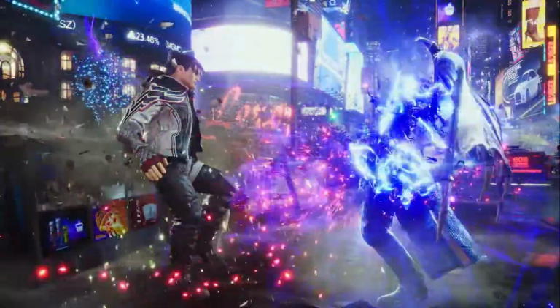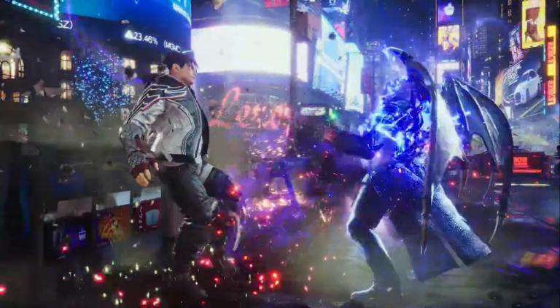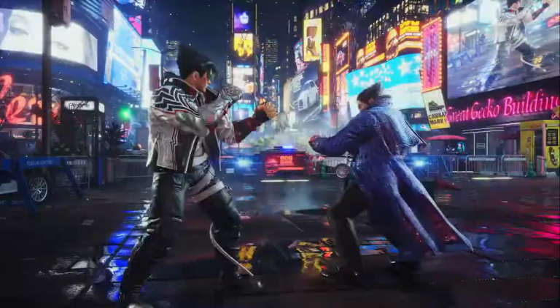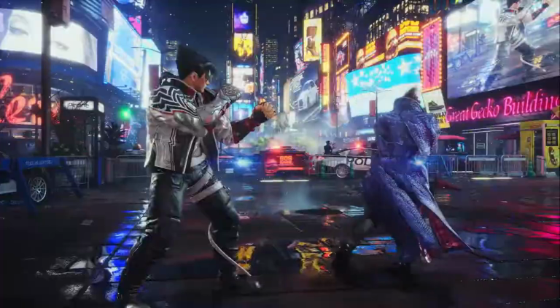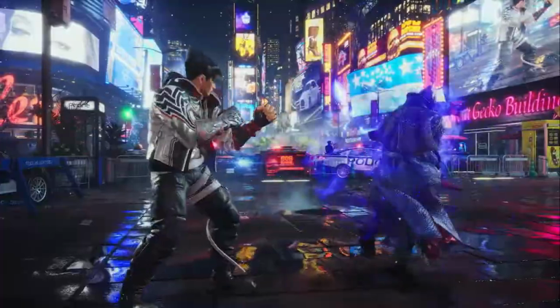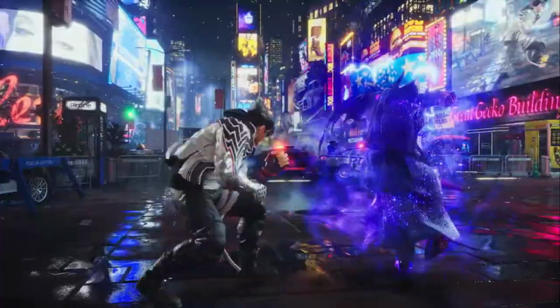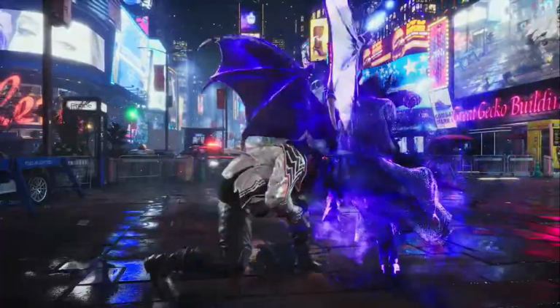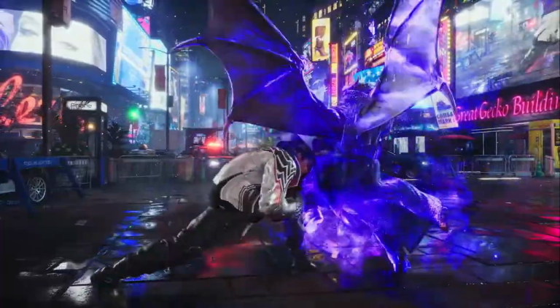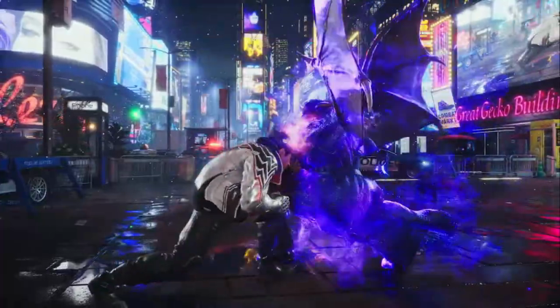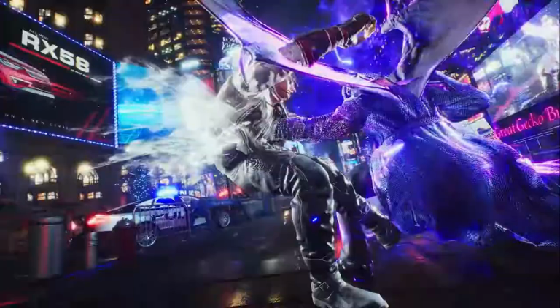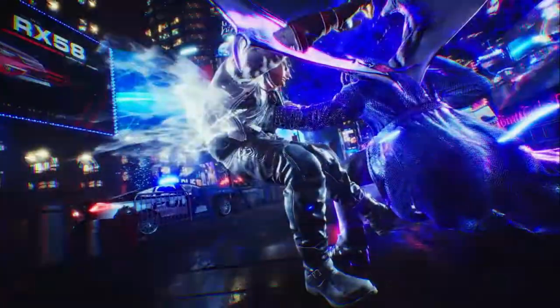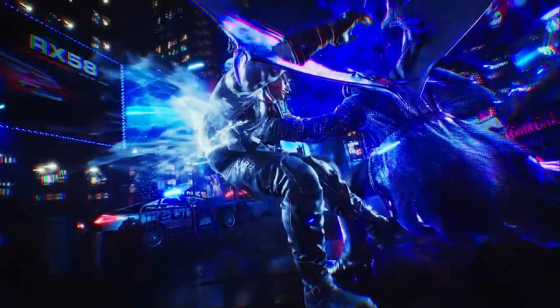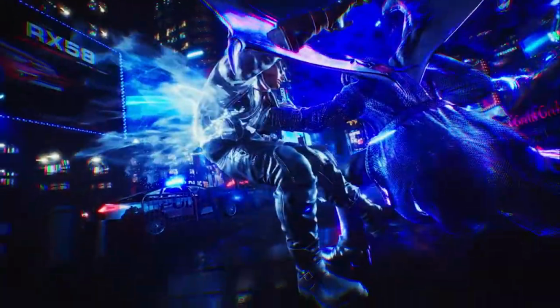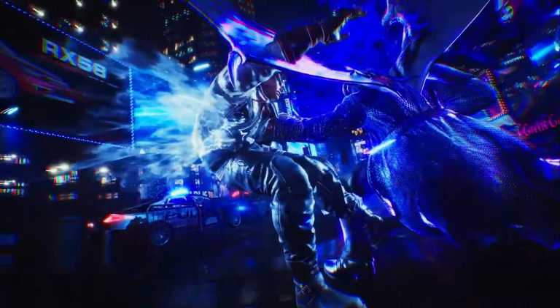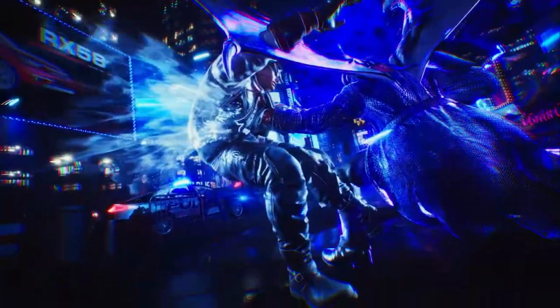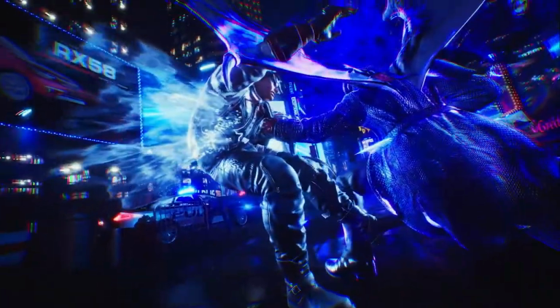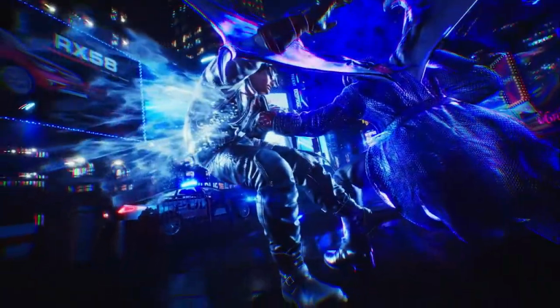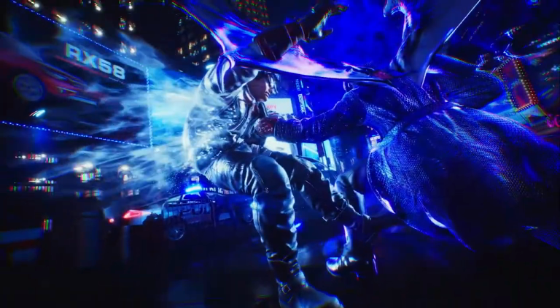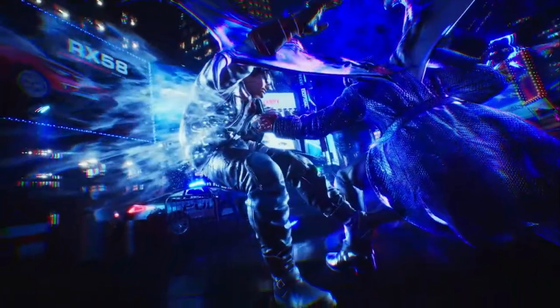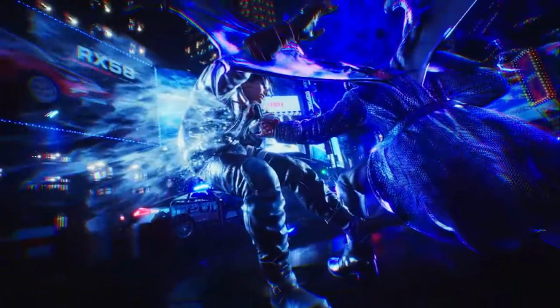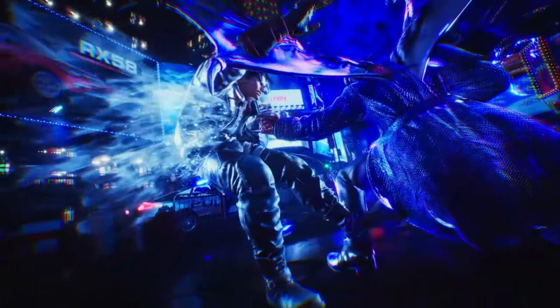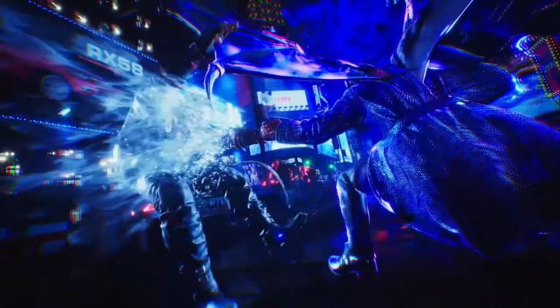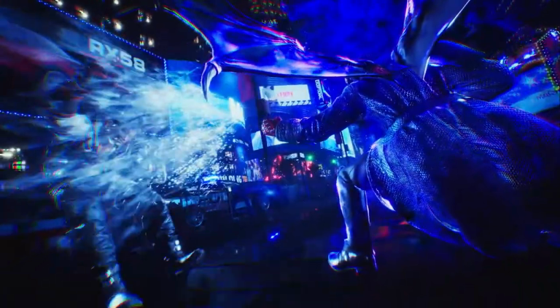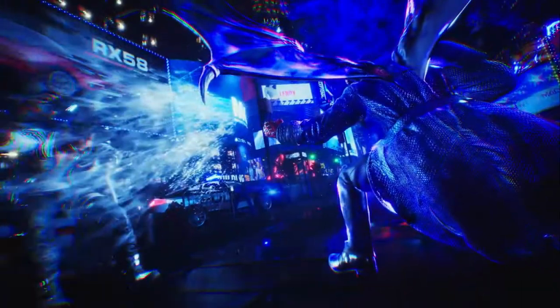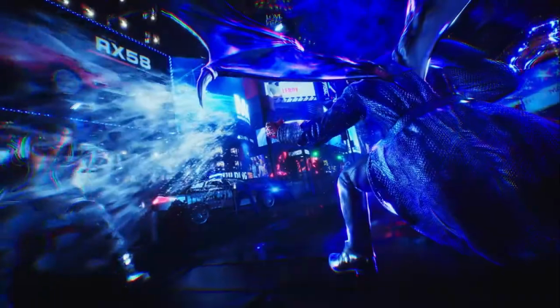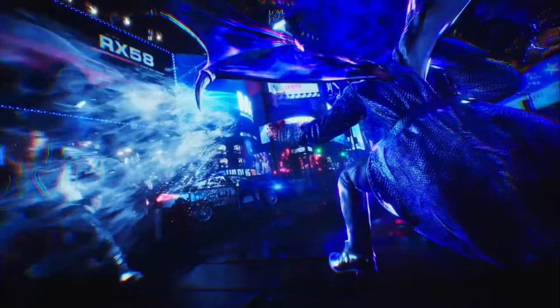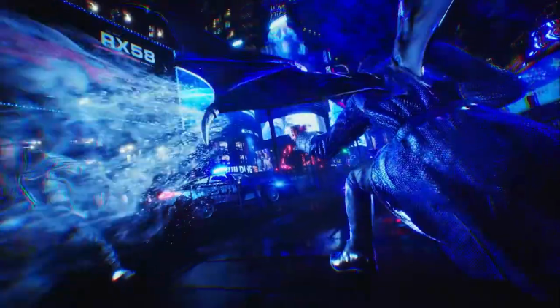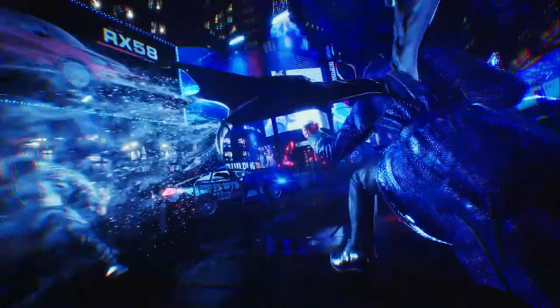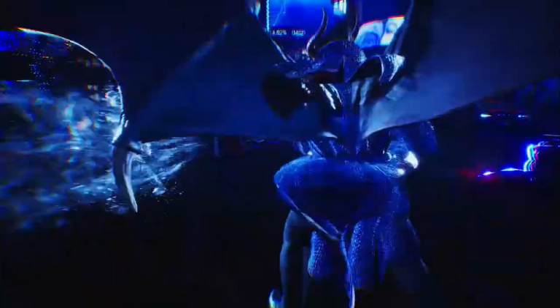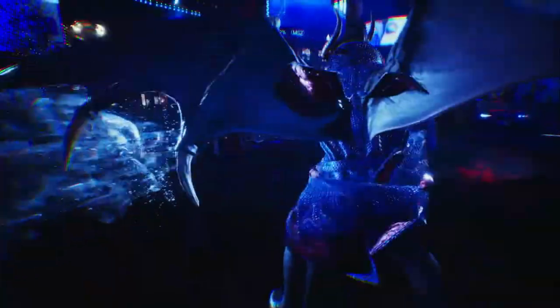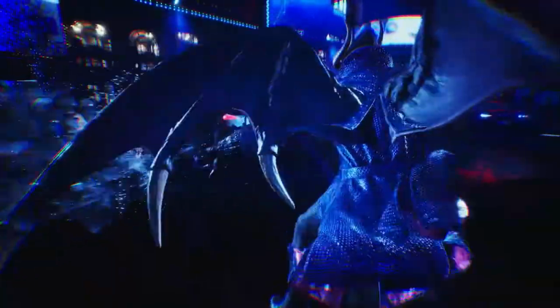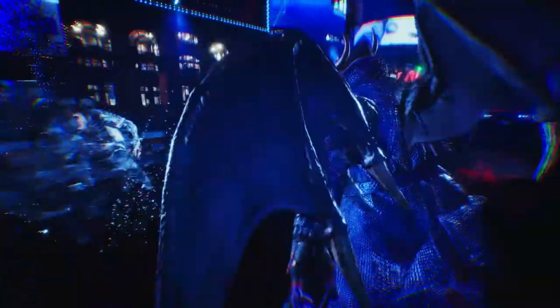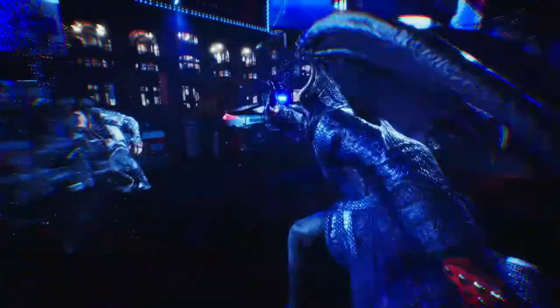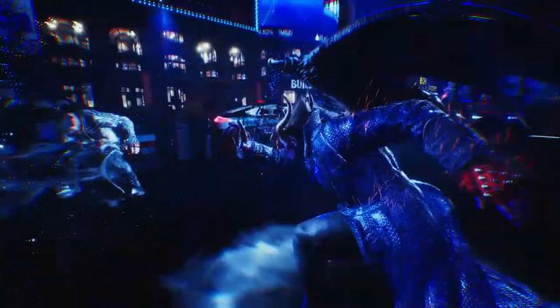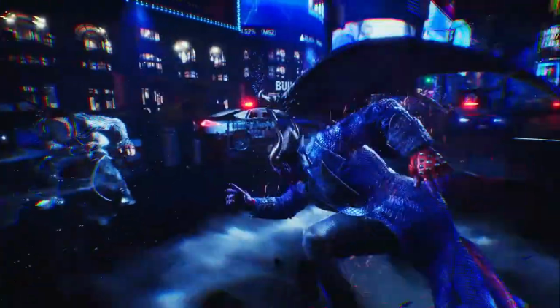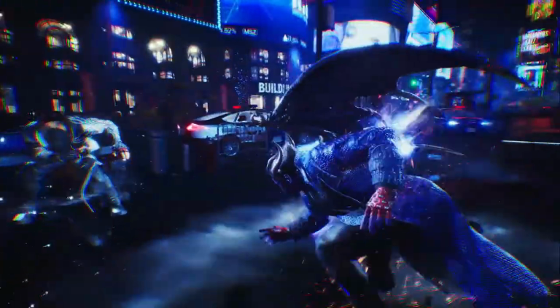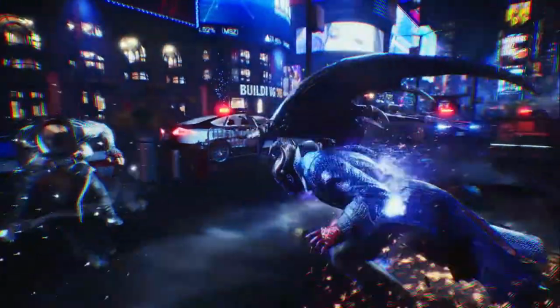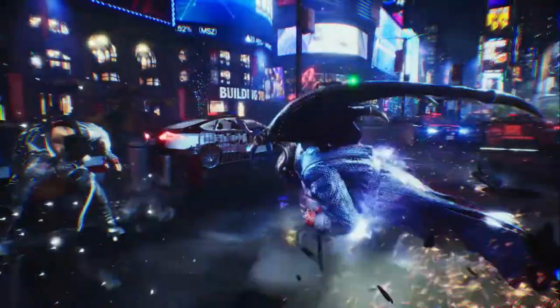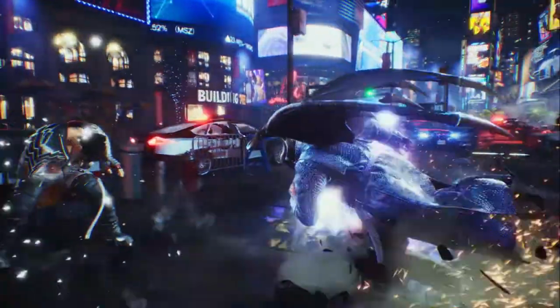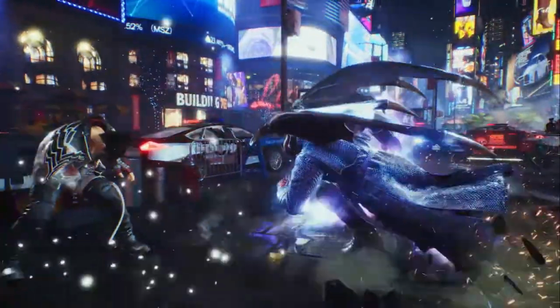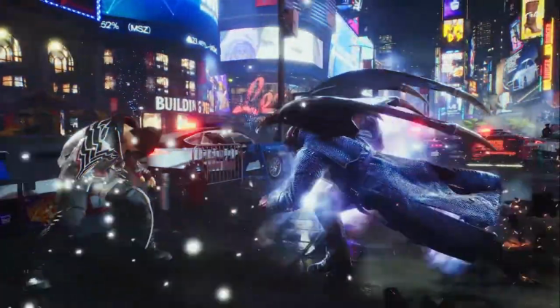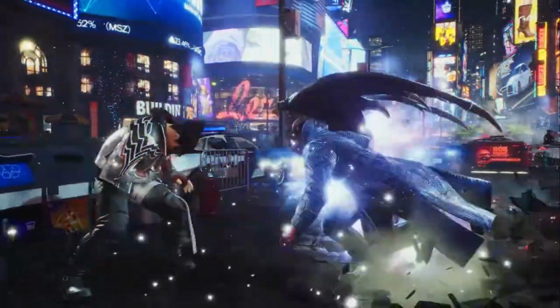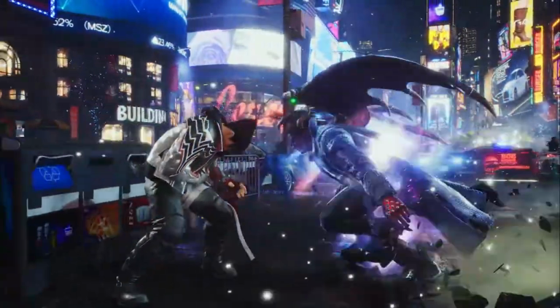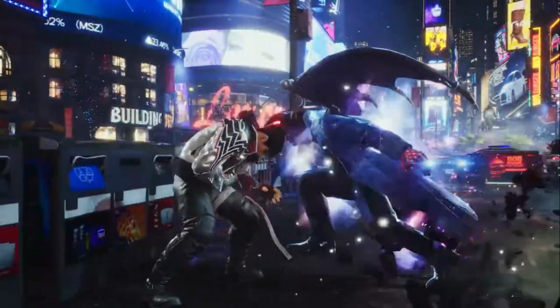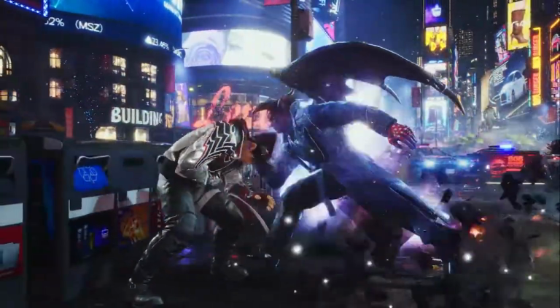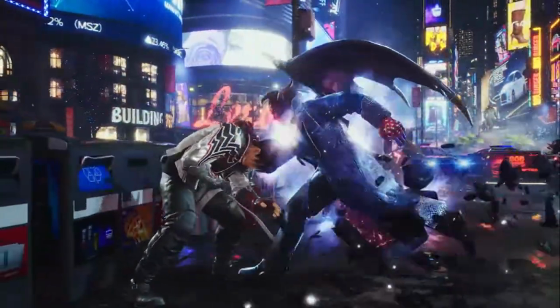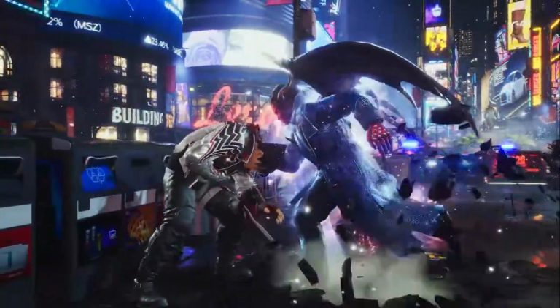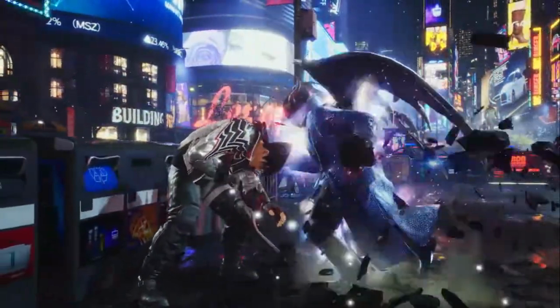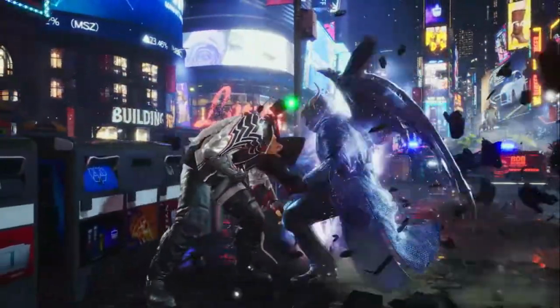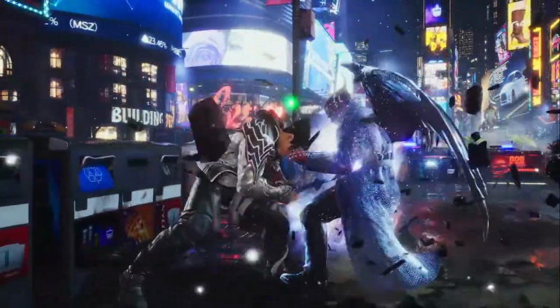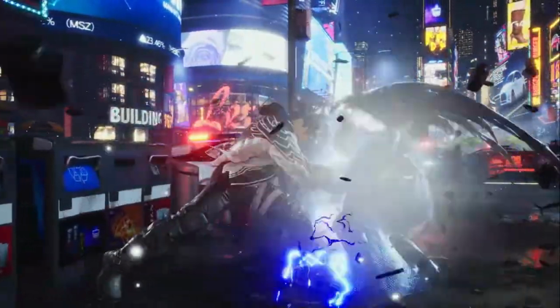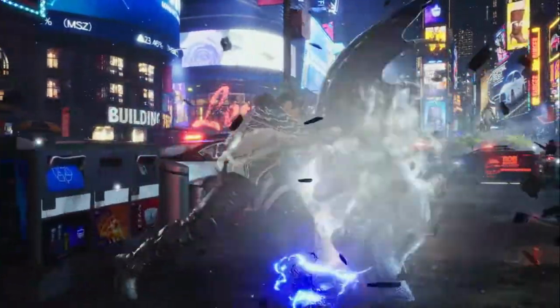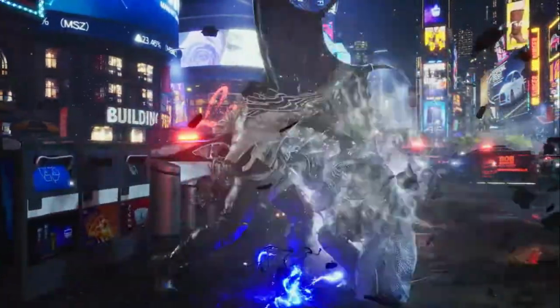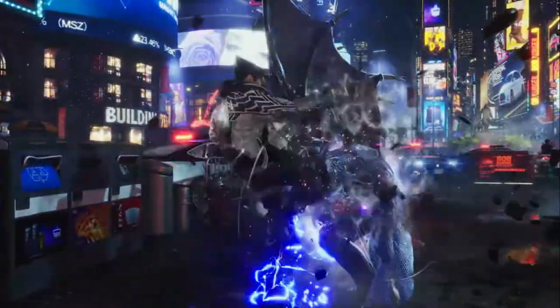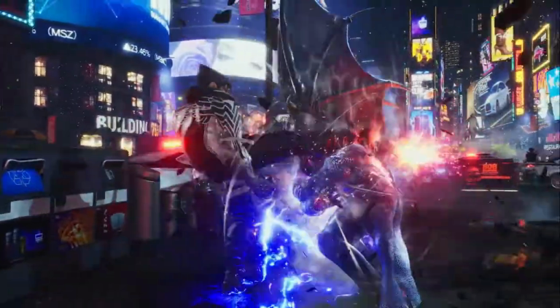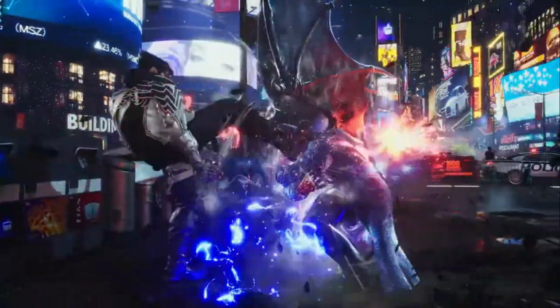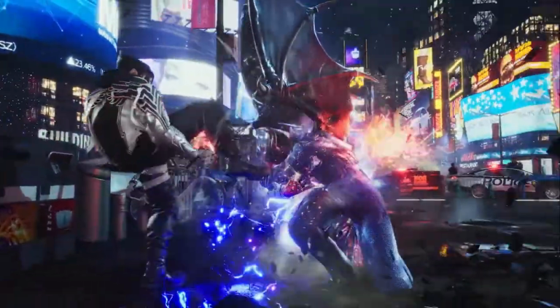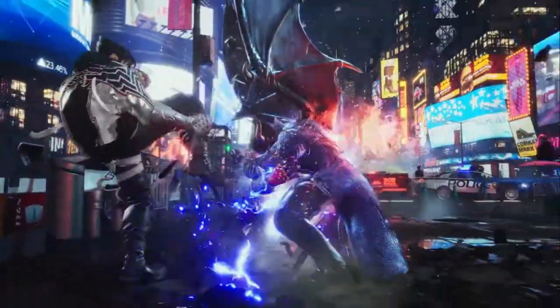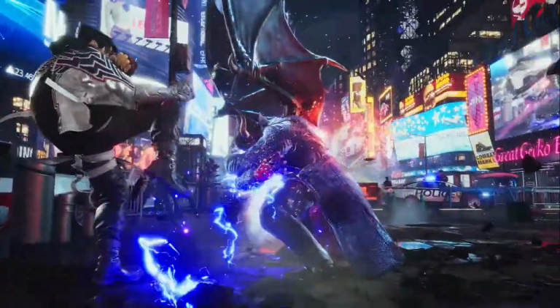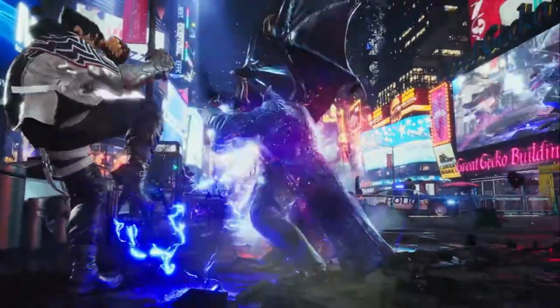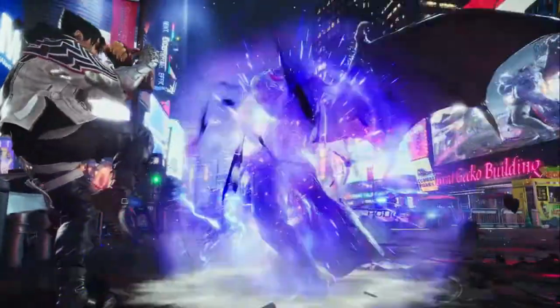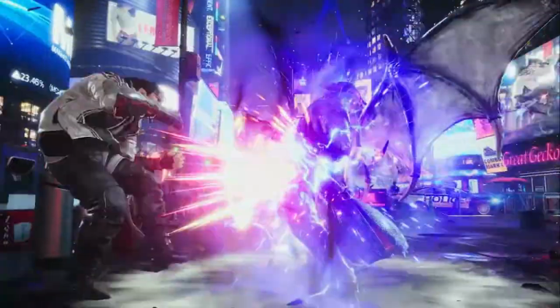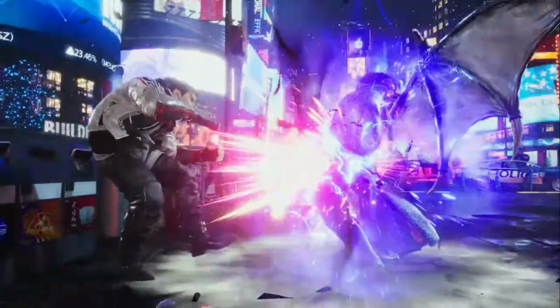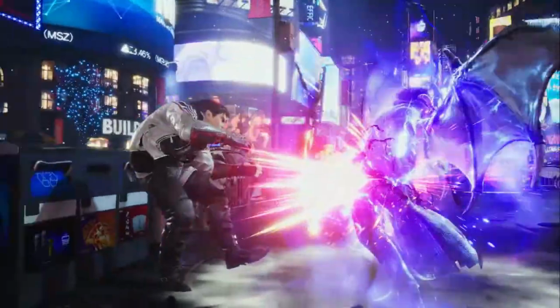Here he does back 1 plus 2 to activate devil form, and does a familiar move that Devil Jin has, actually.